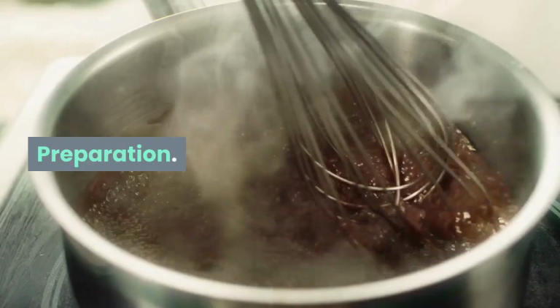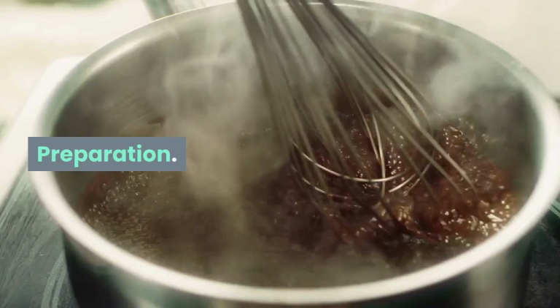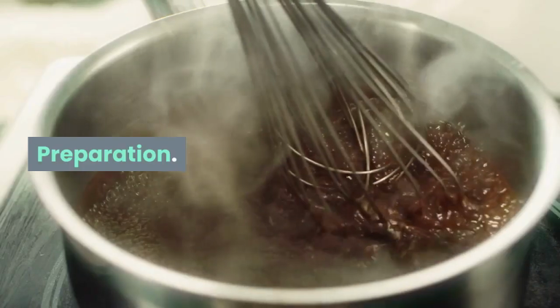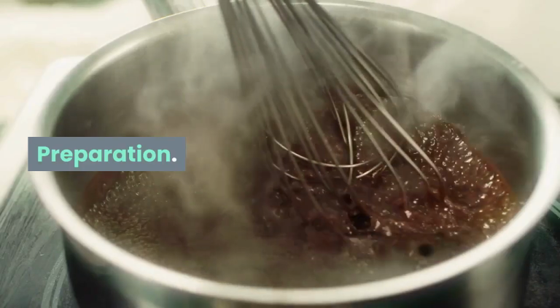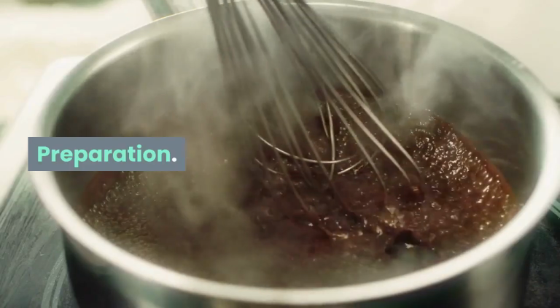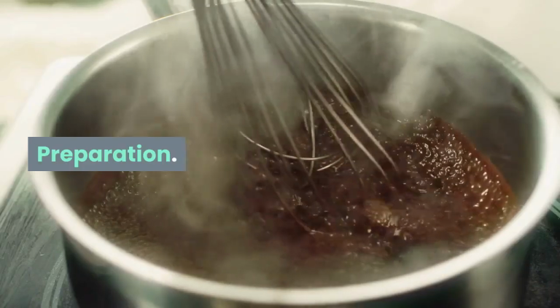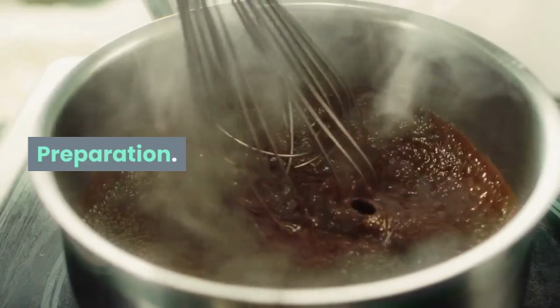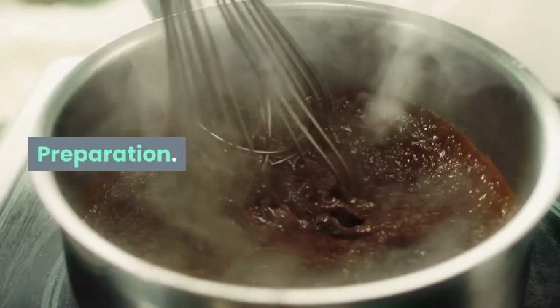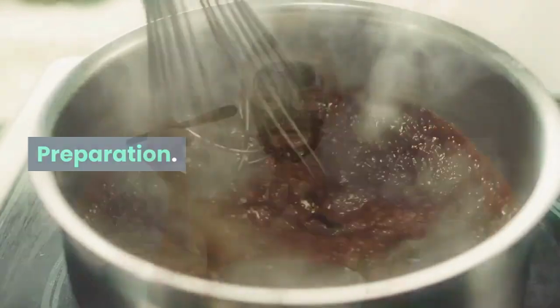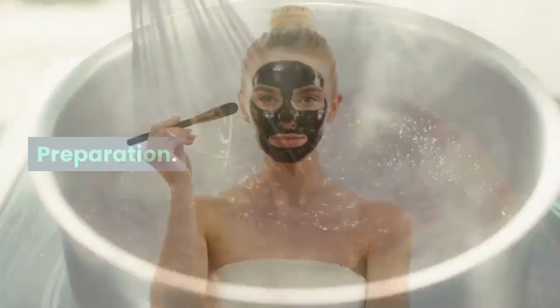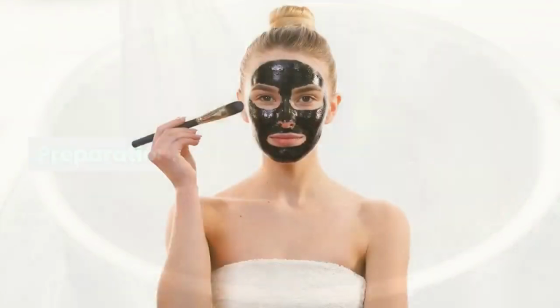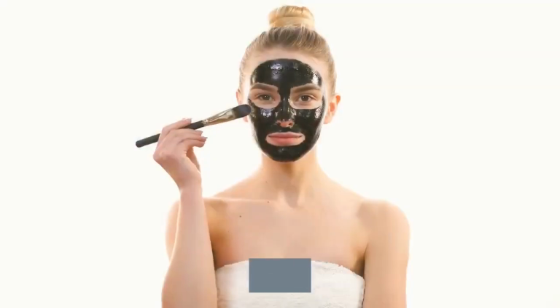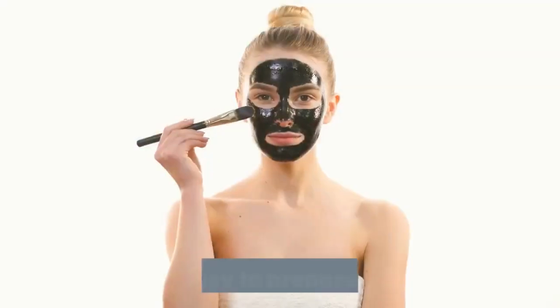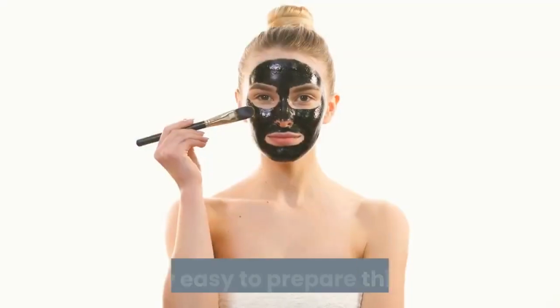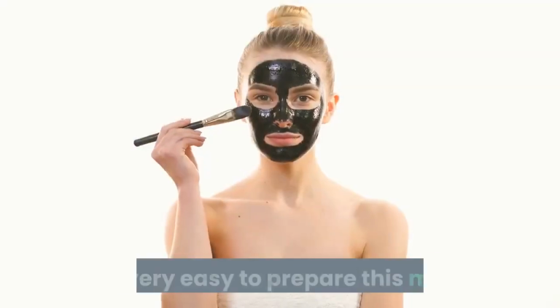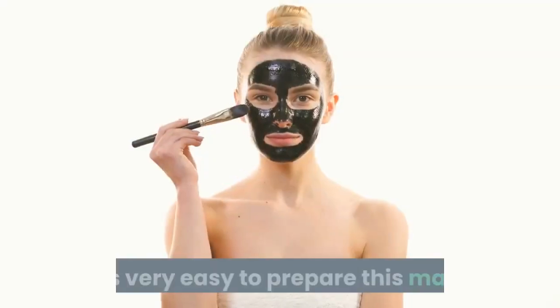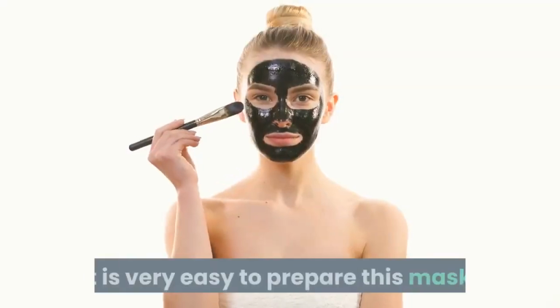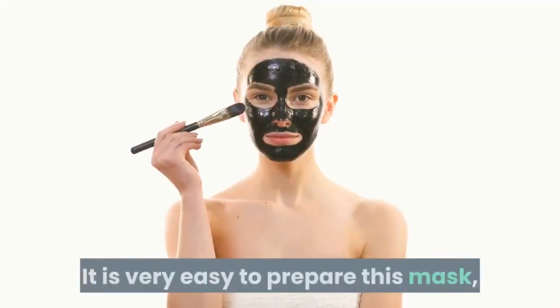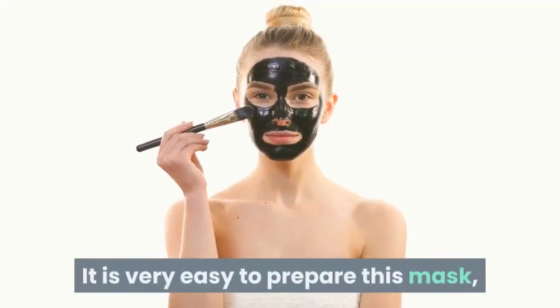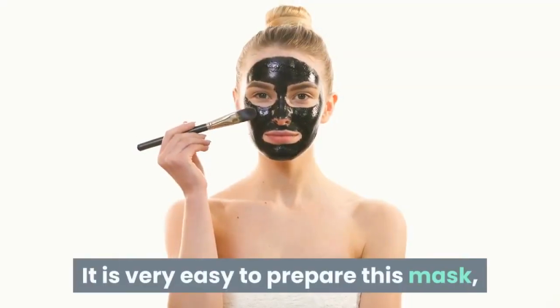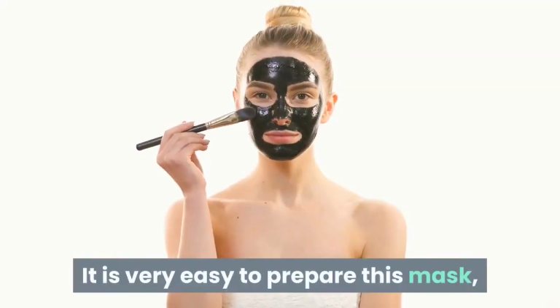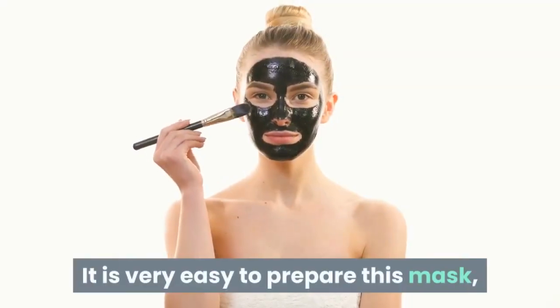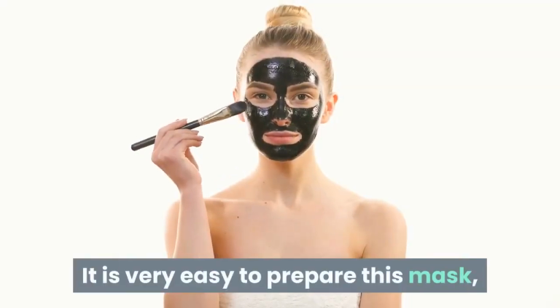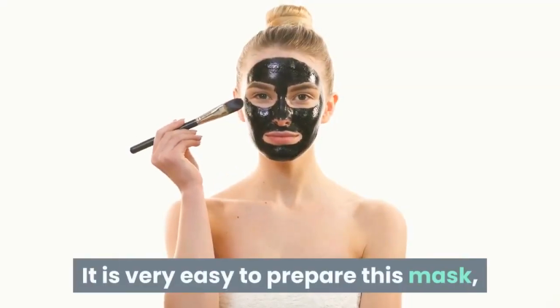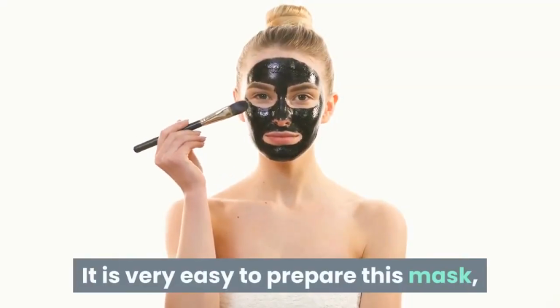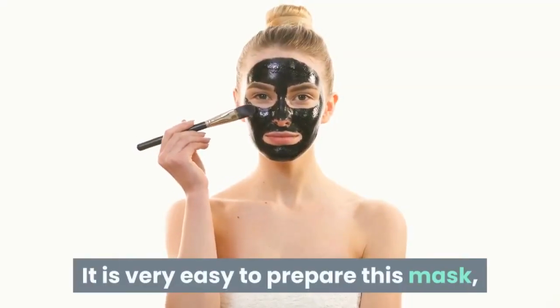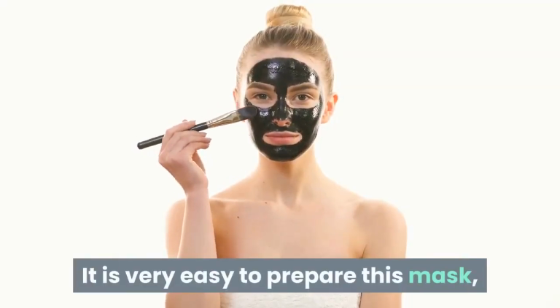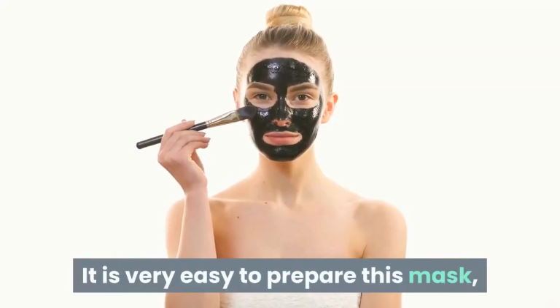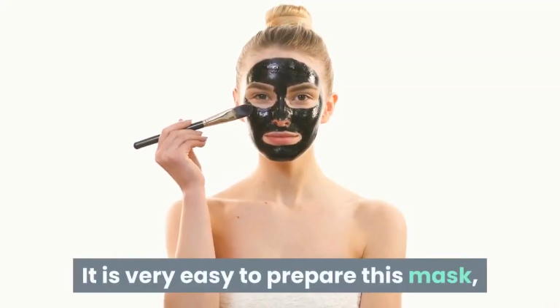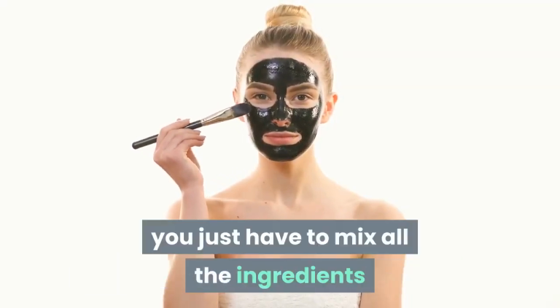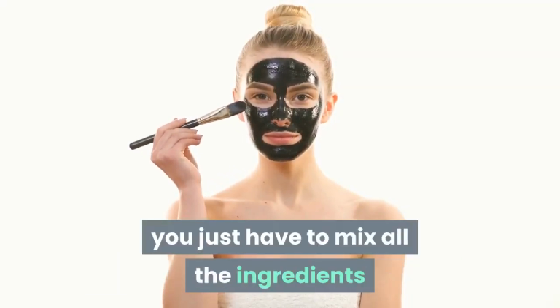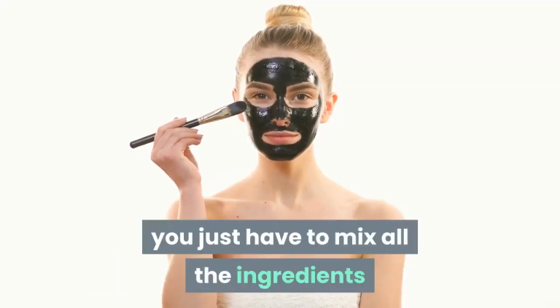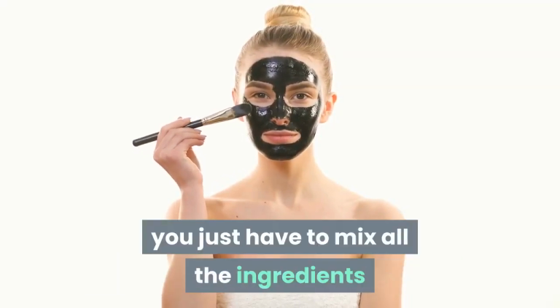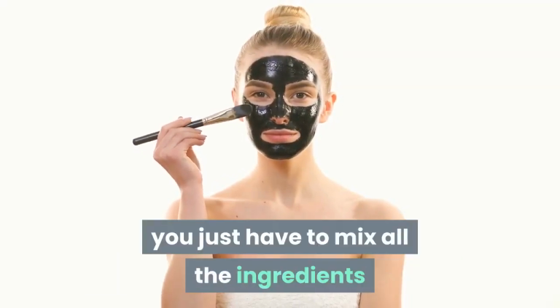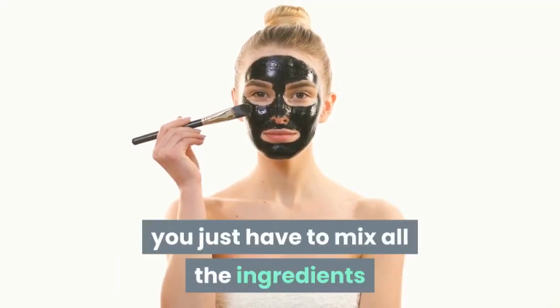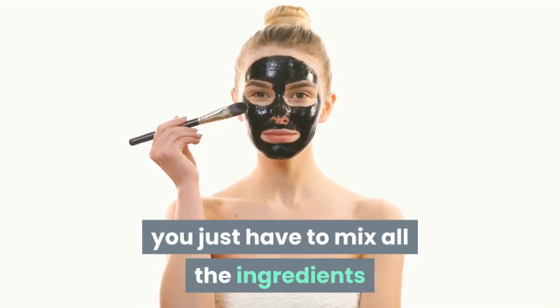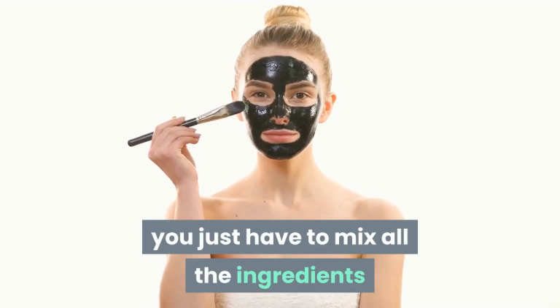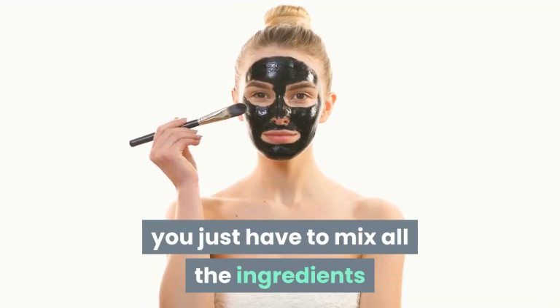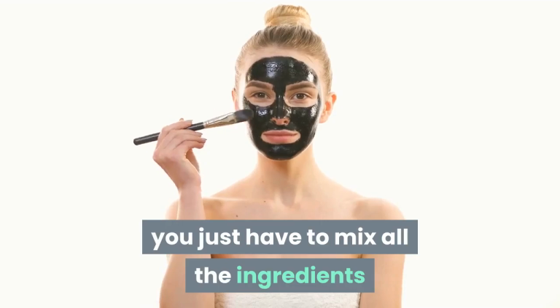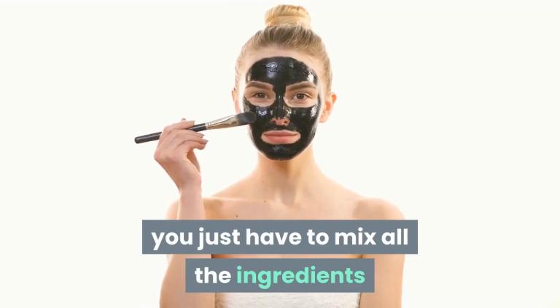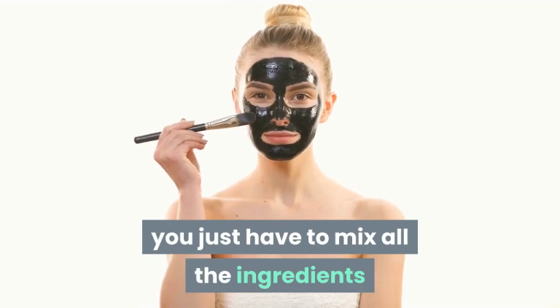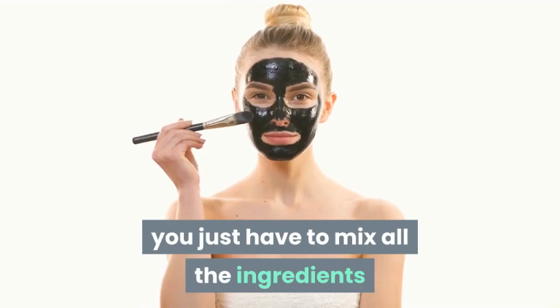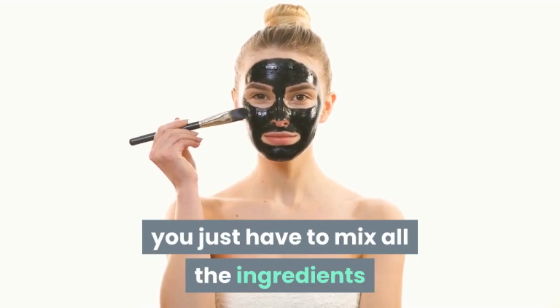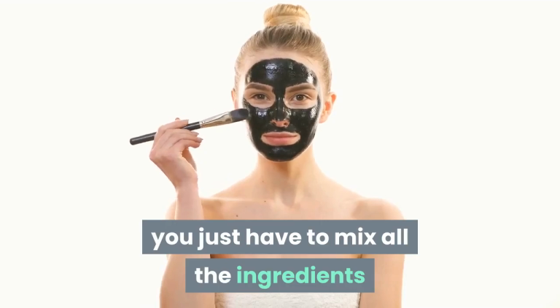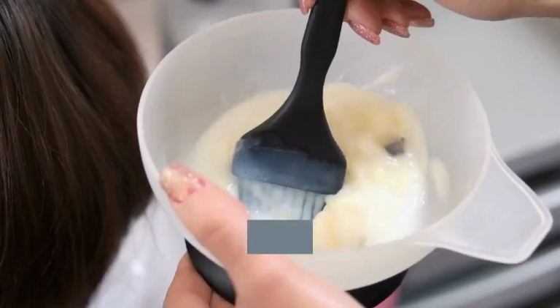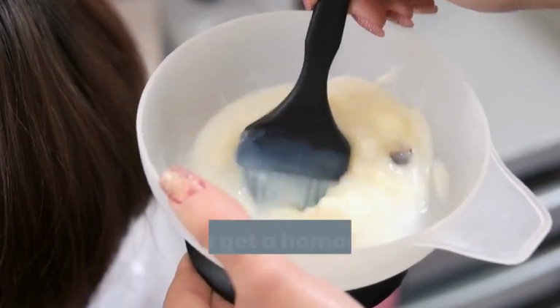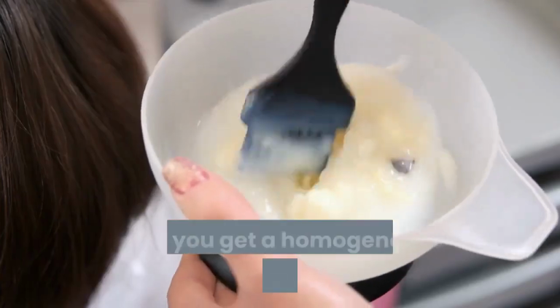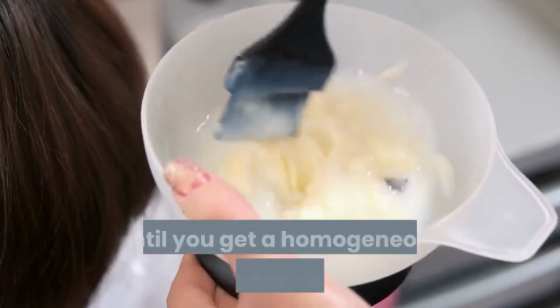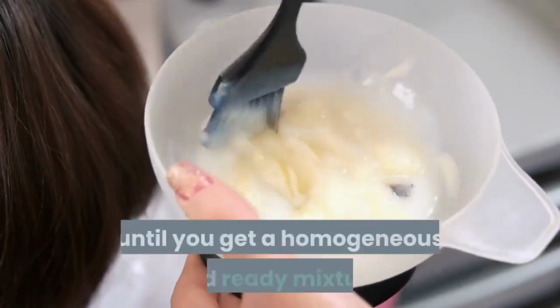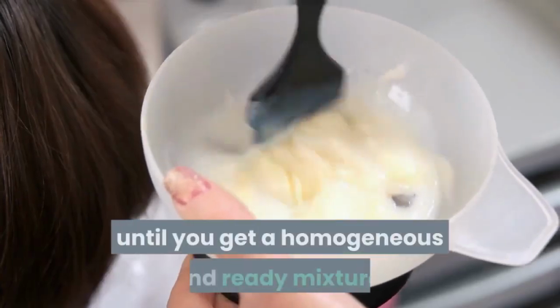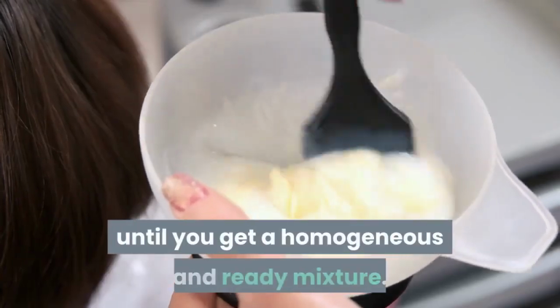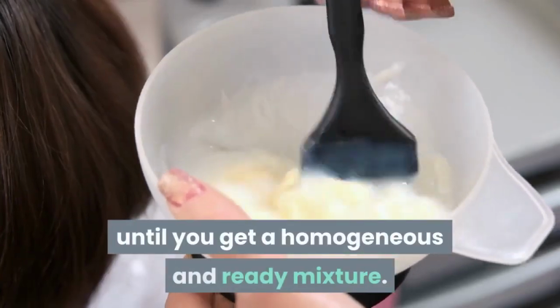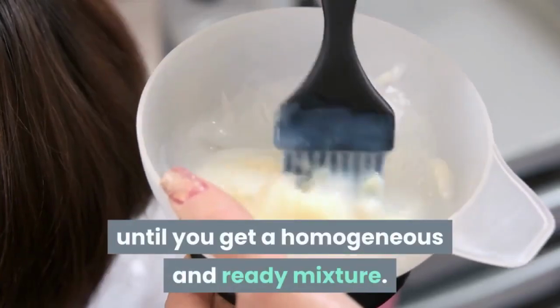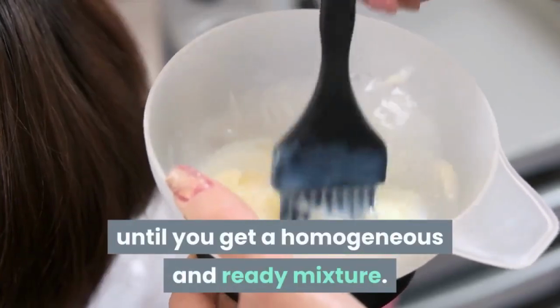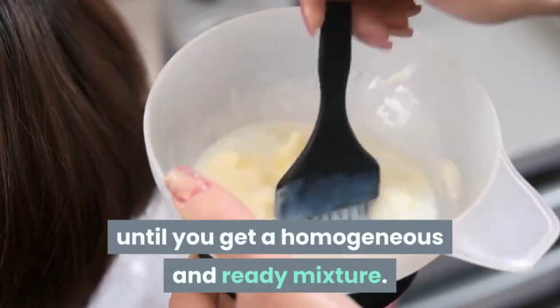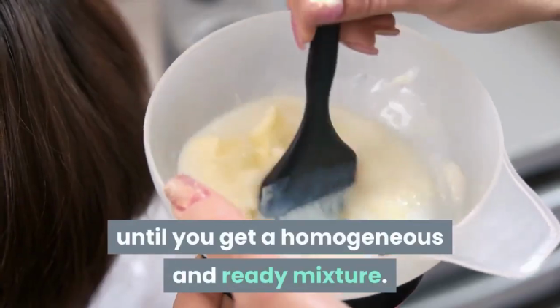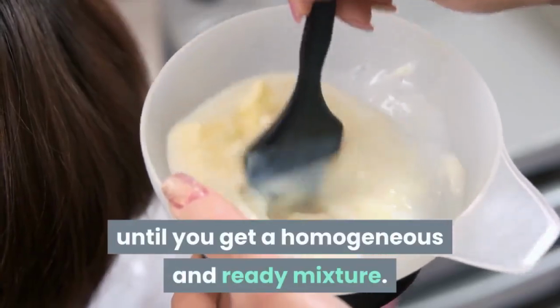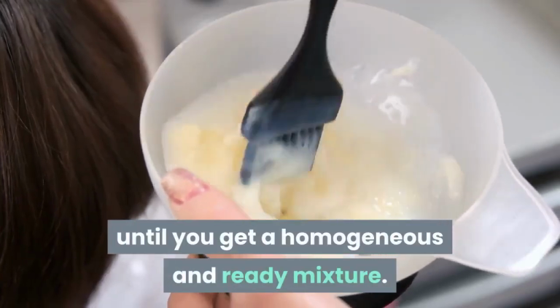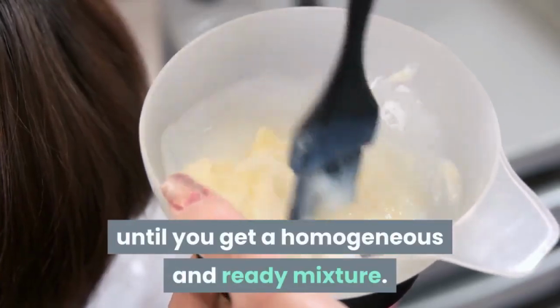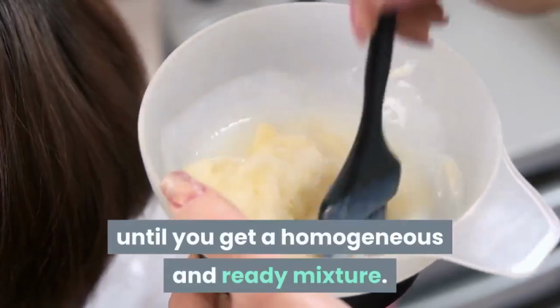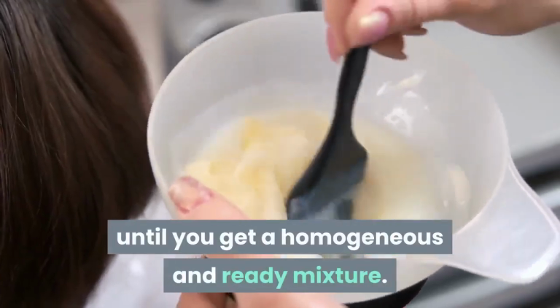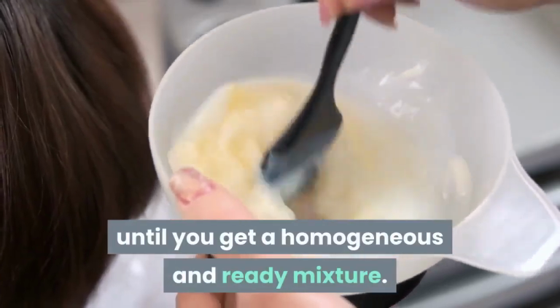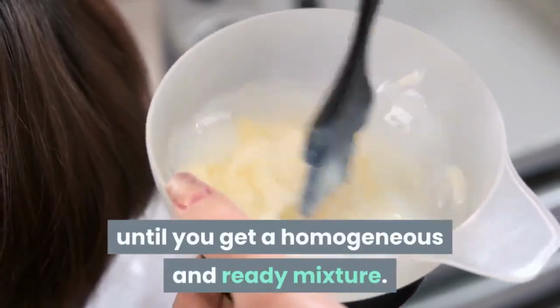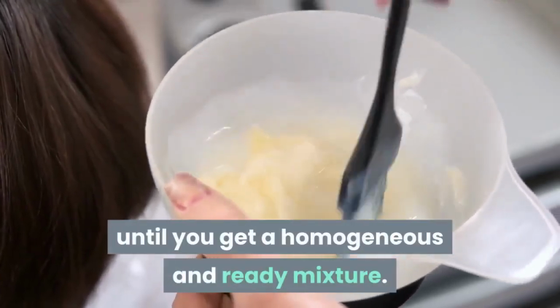Preparation: It is very easy to prepare this mask — you just have to mix all the ingredients until you get a homogeneous and ready mixture.